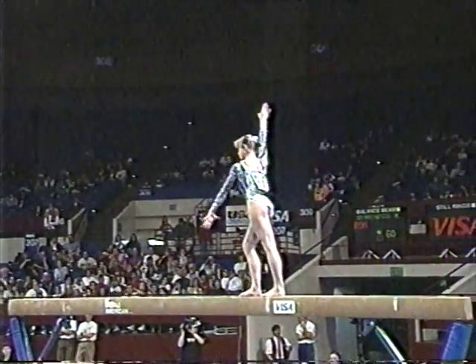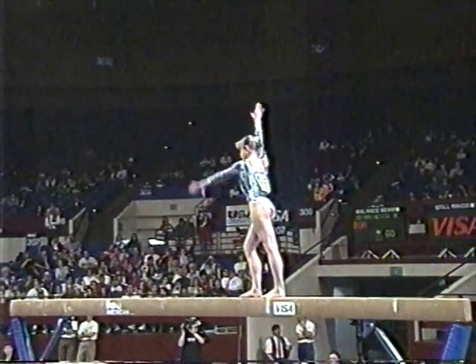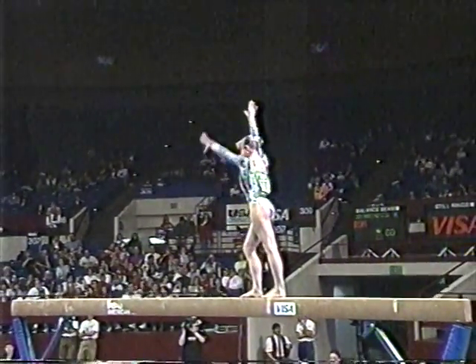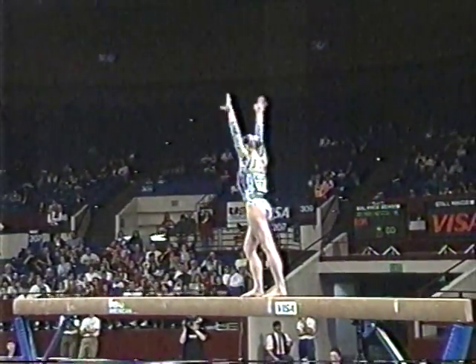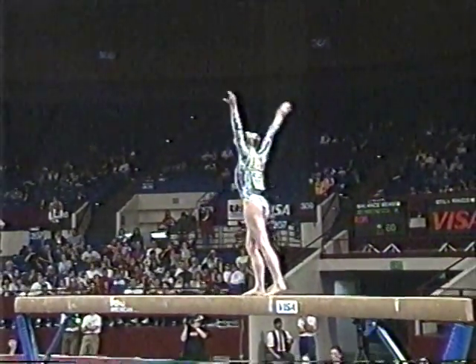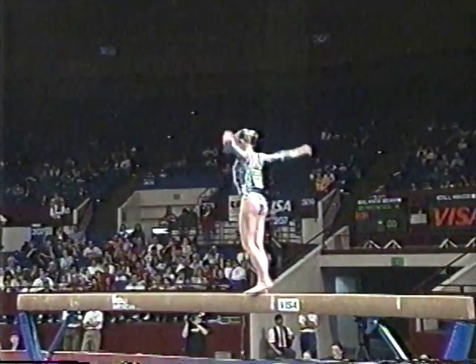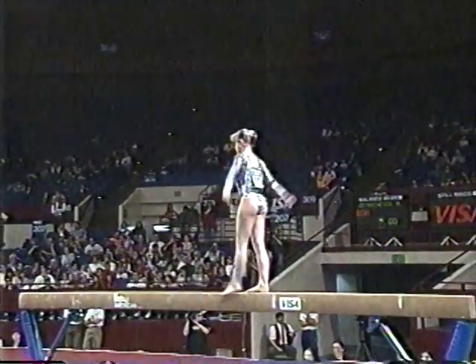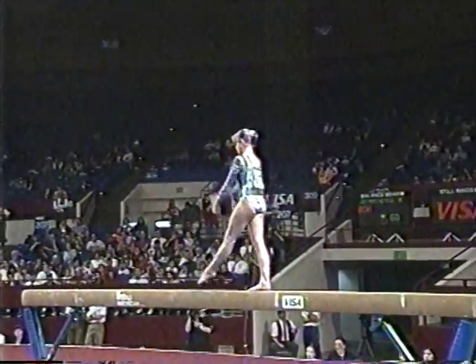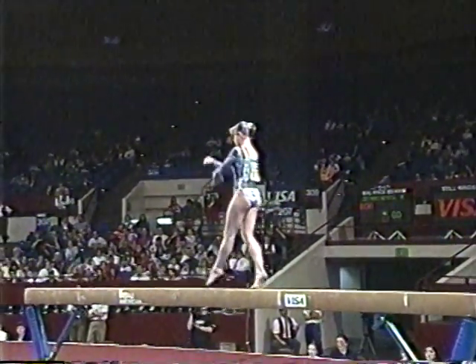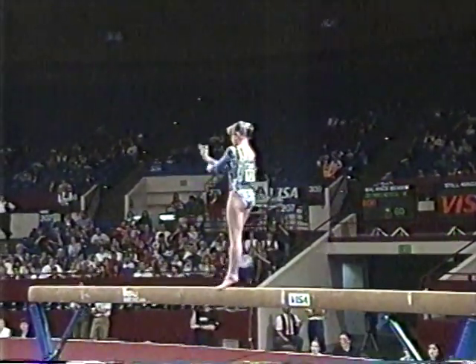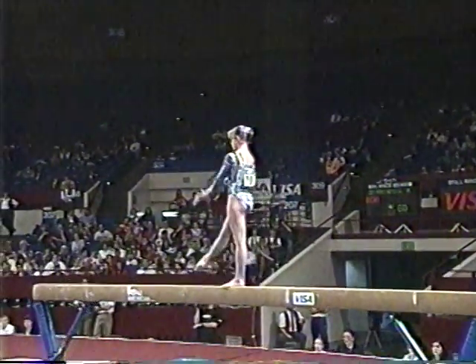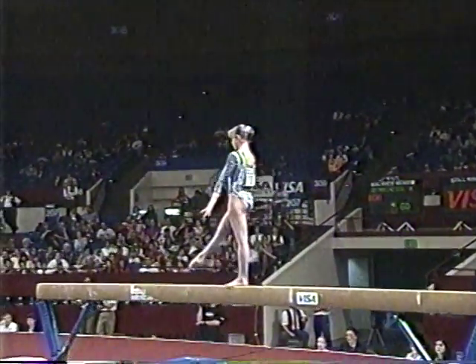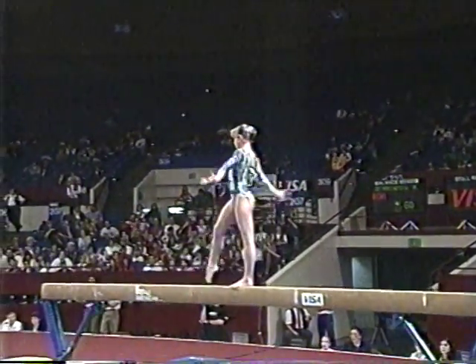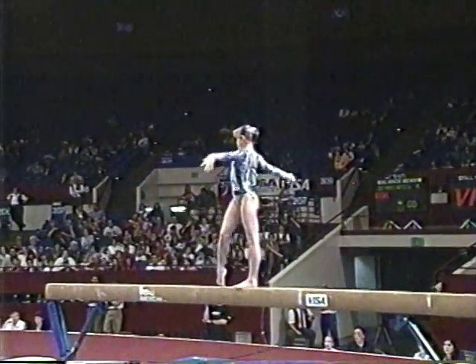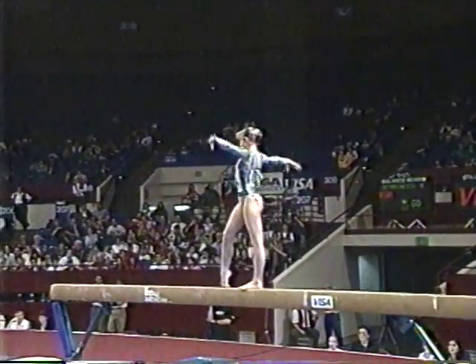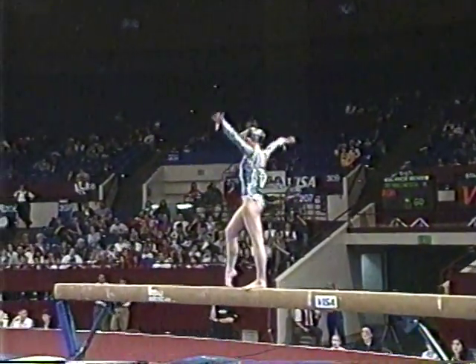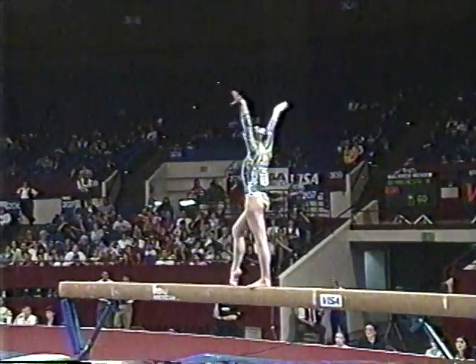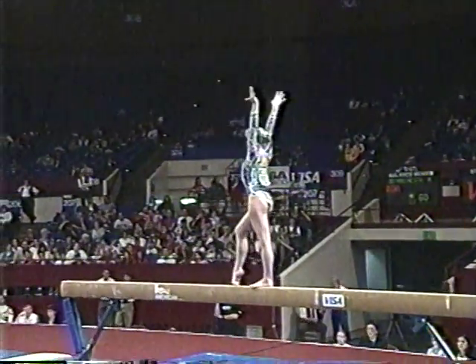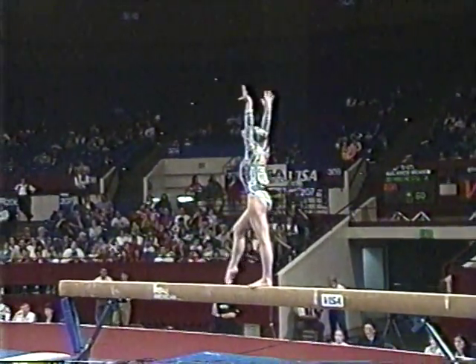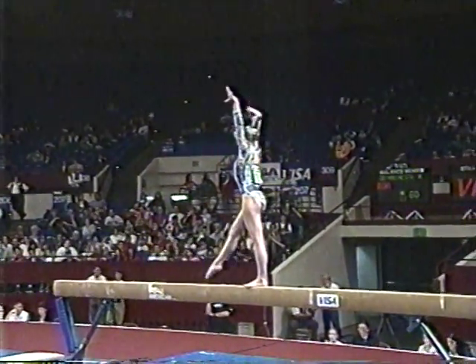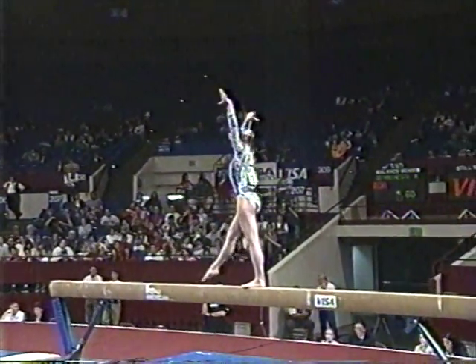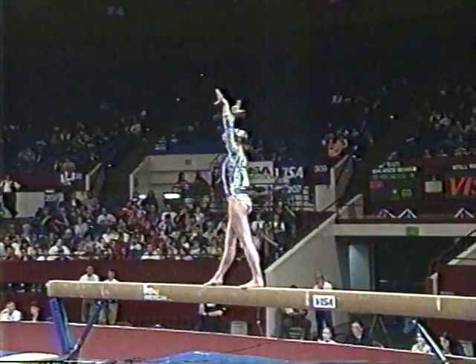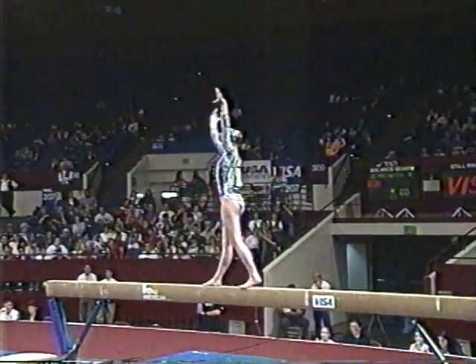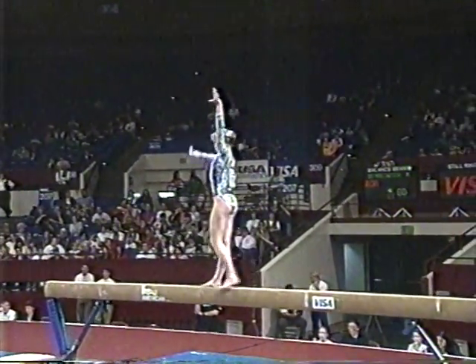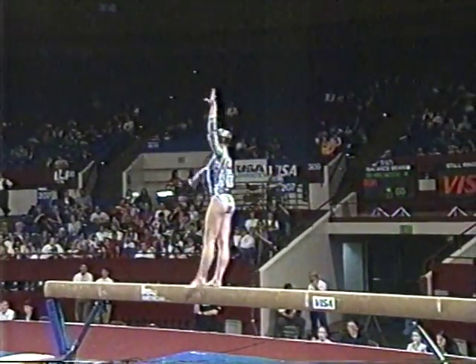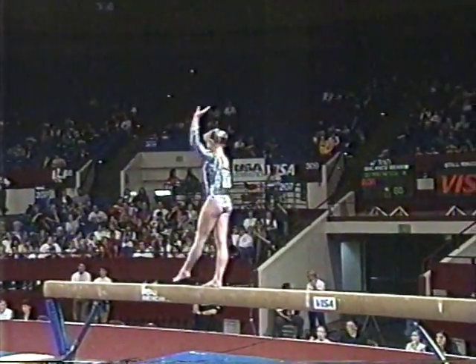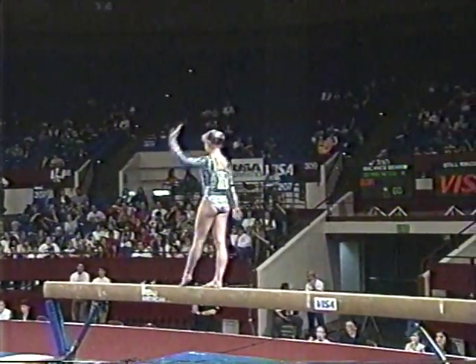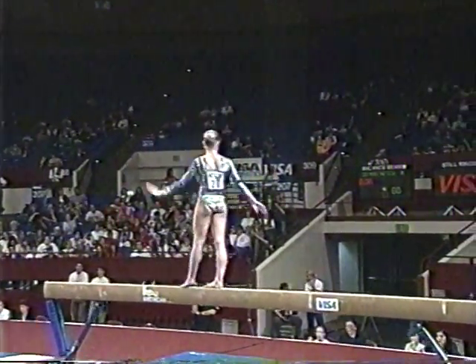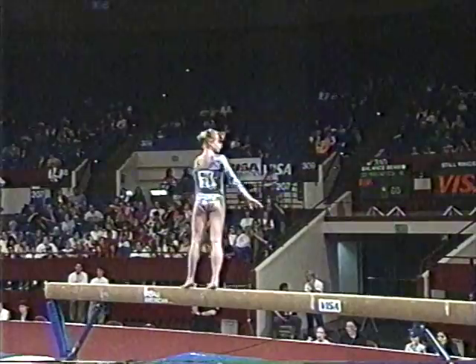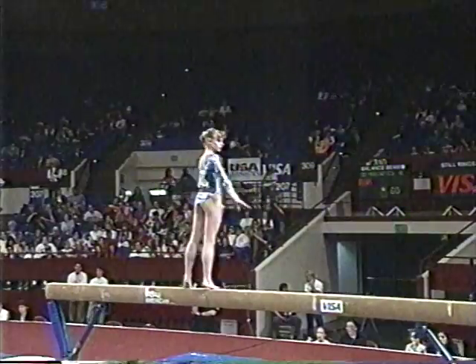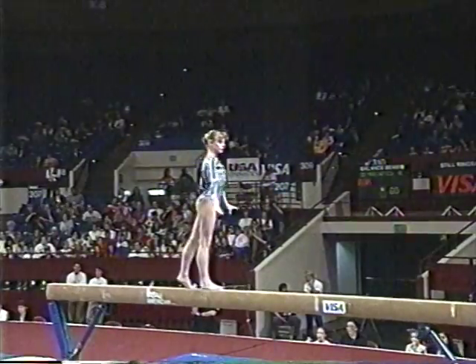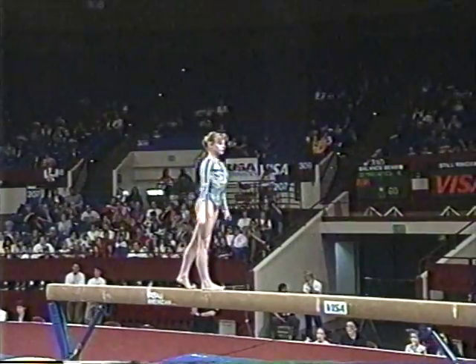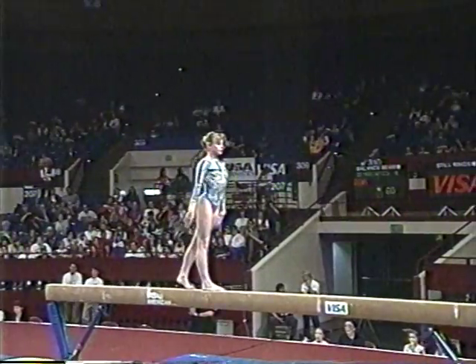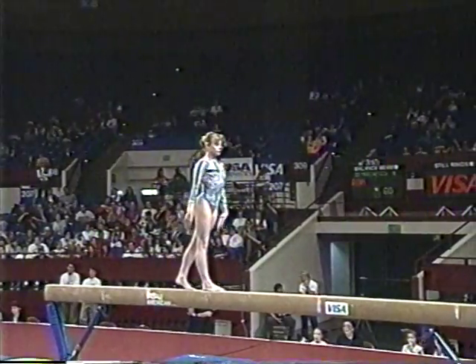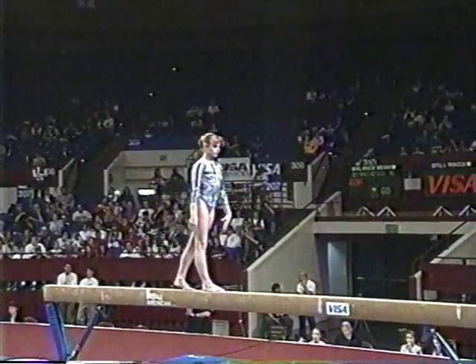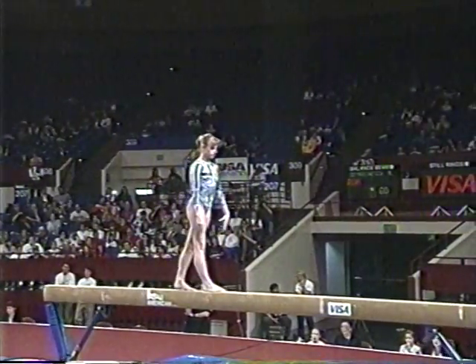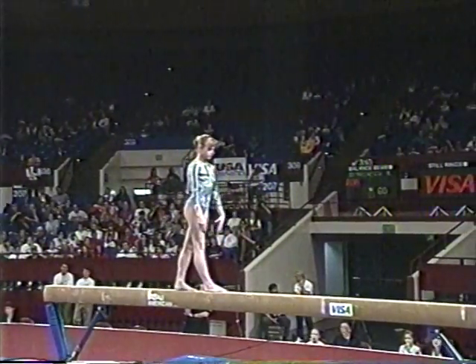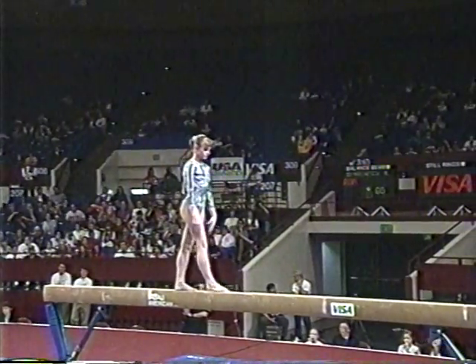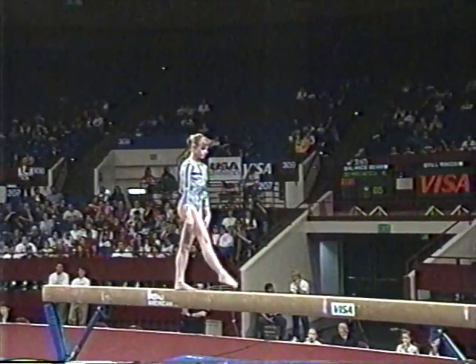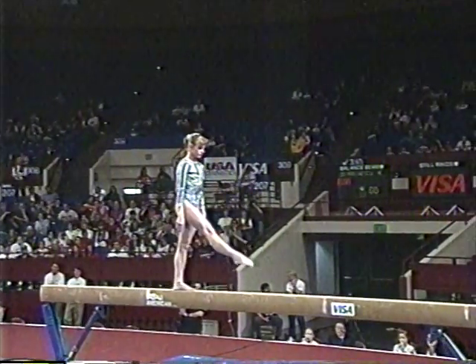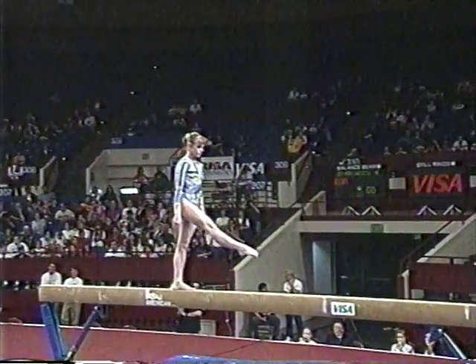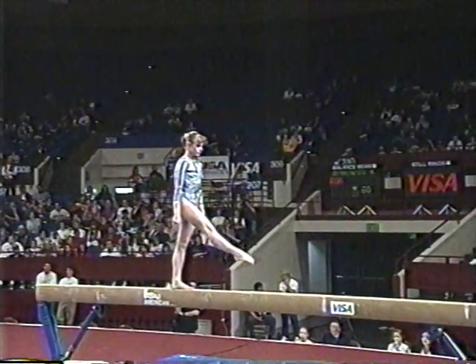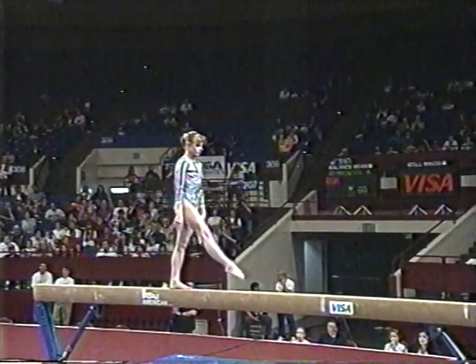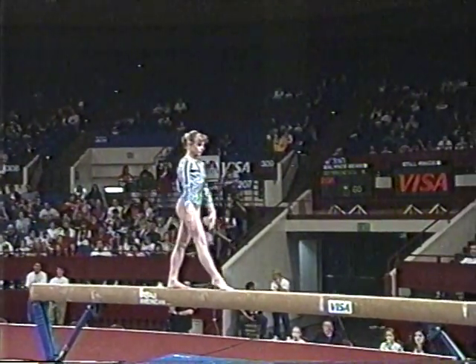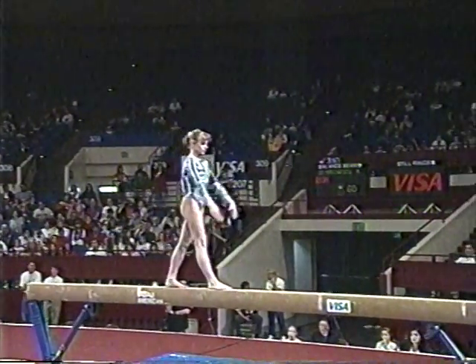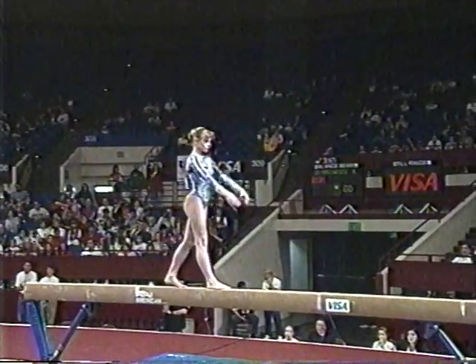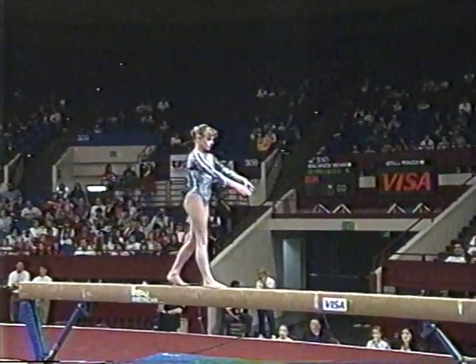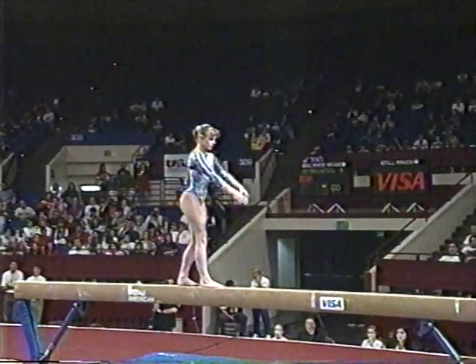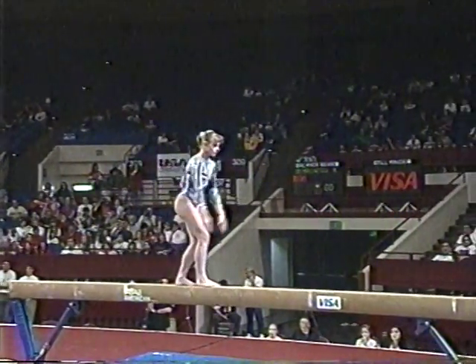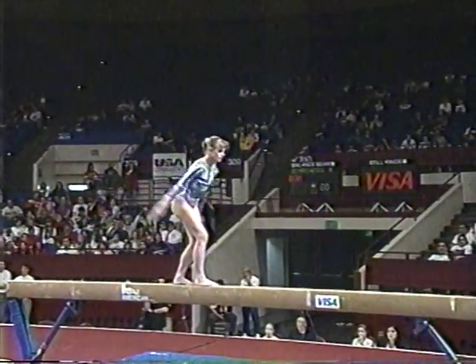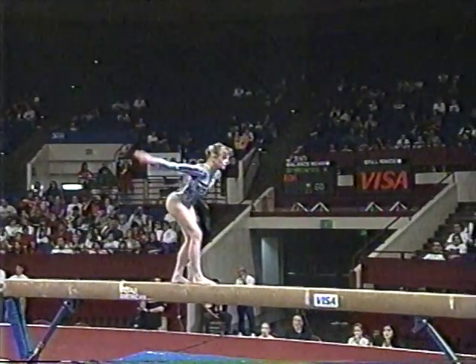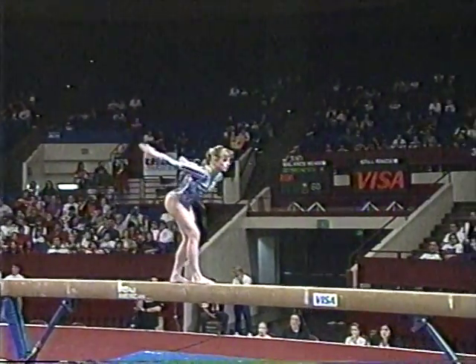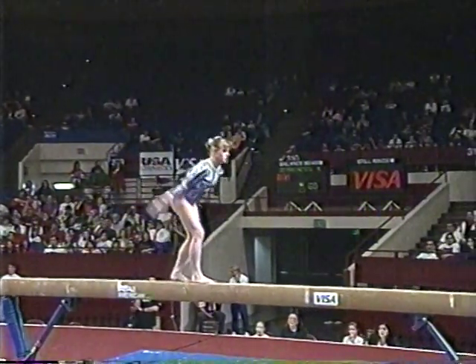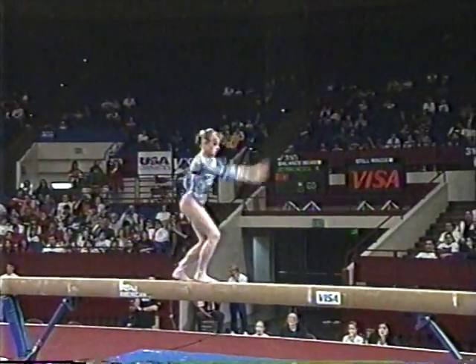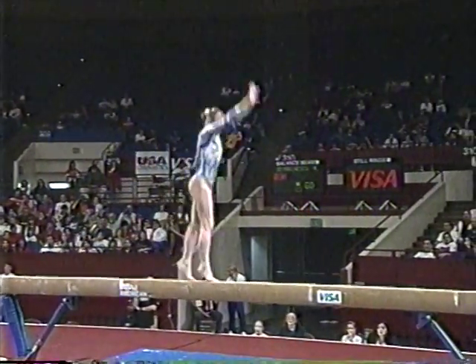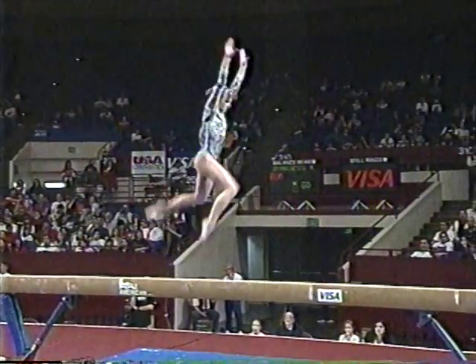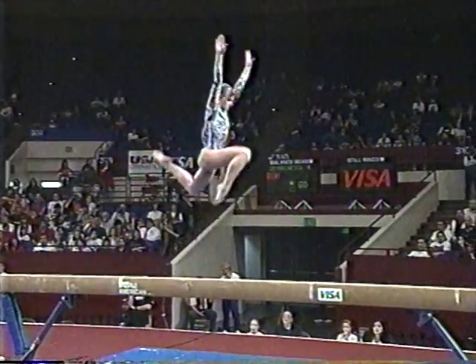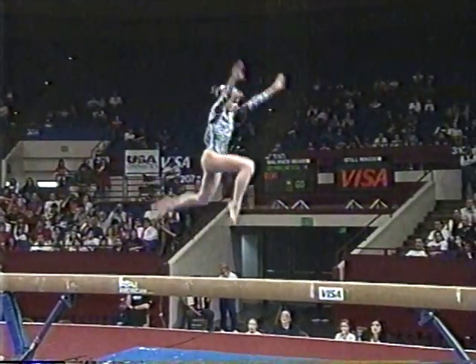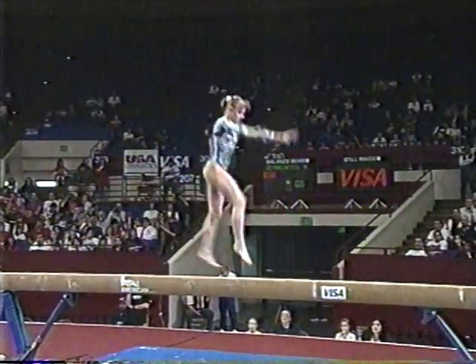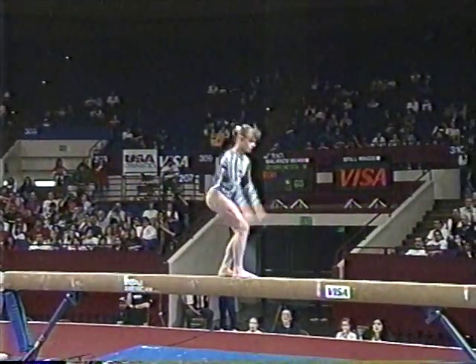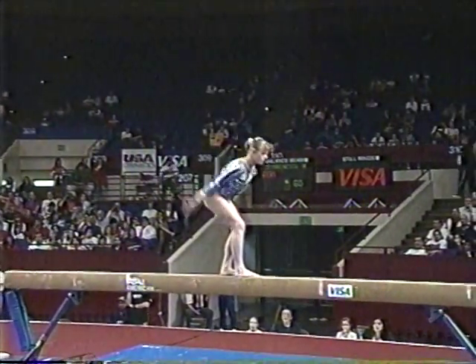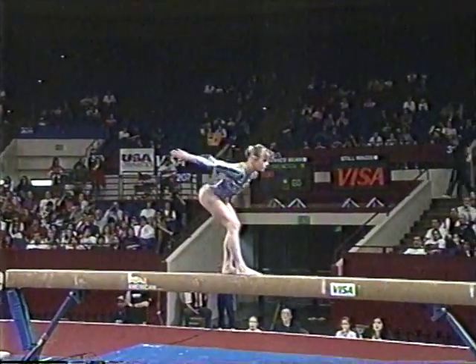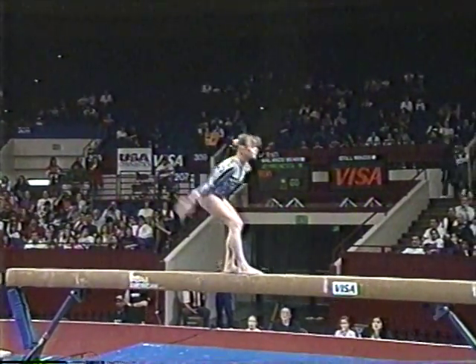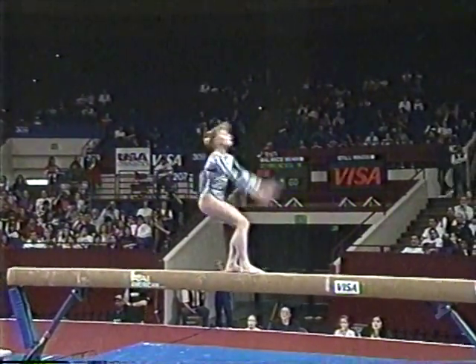That was nice. Just to interrupt quickly — in yesterday's competition, she only performed a back handspring, but today performed a back layout, which is much more difficult.